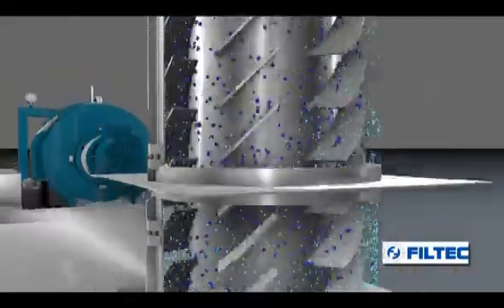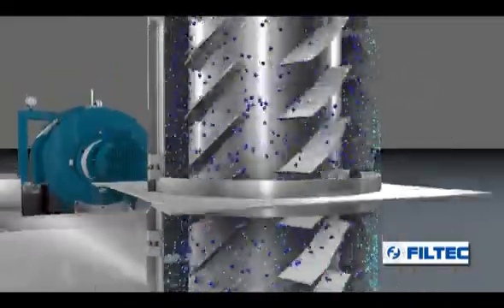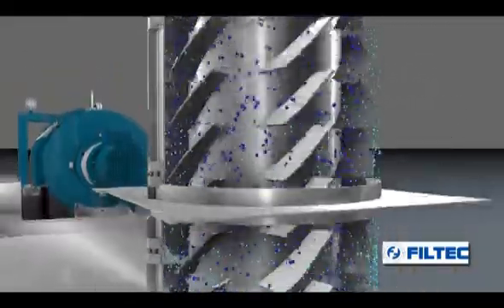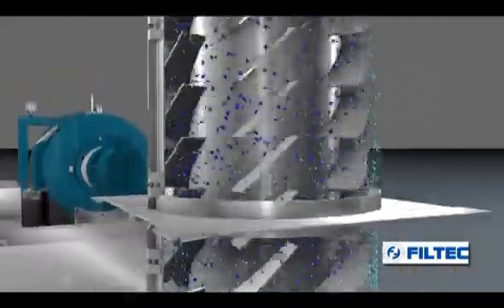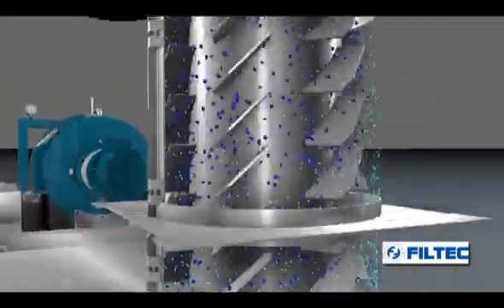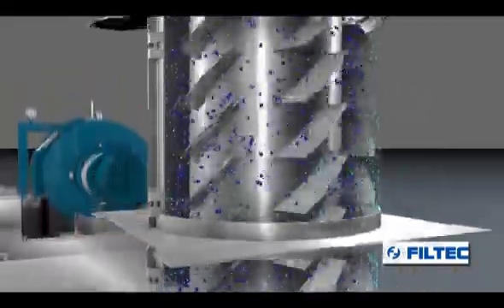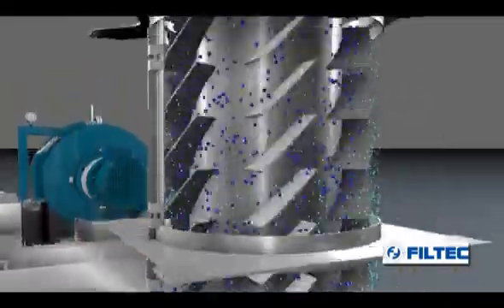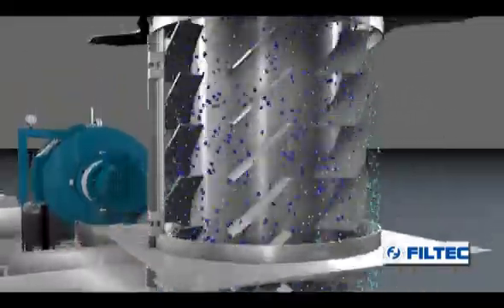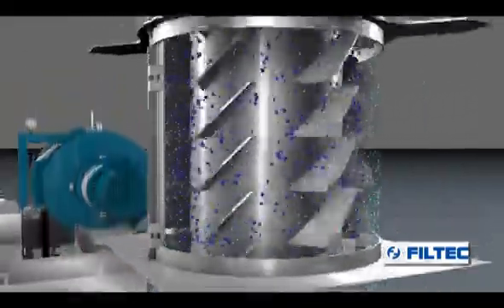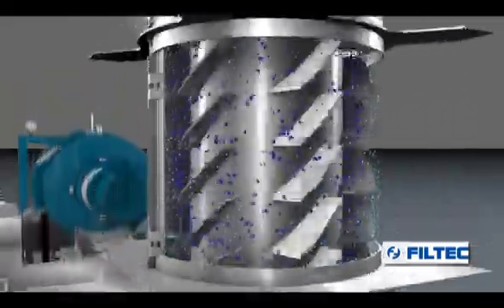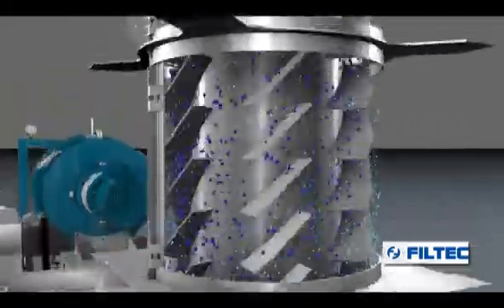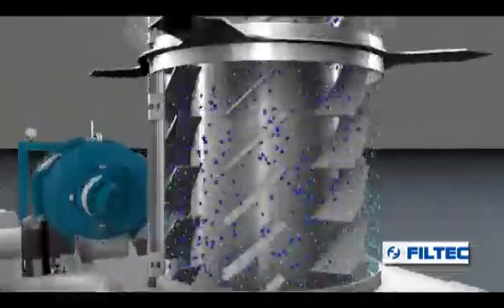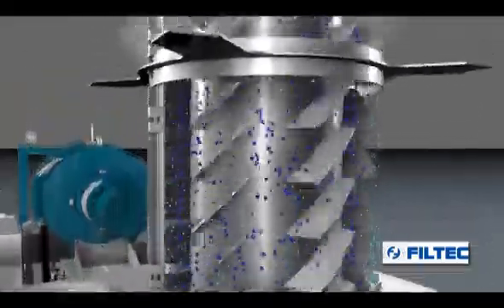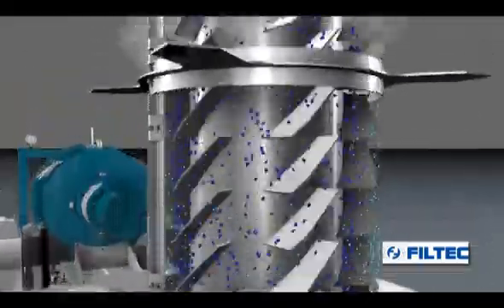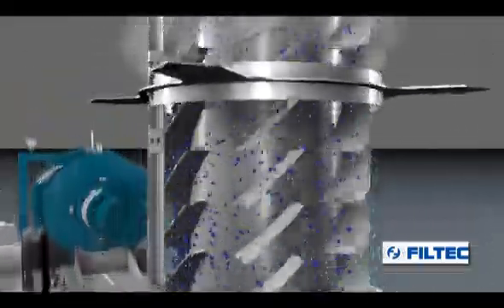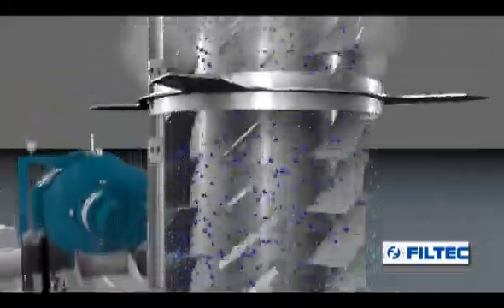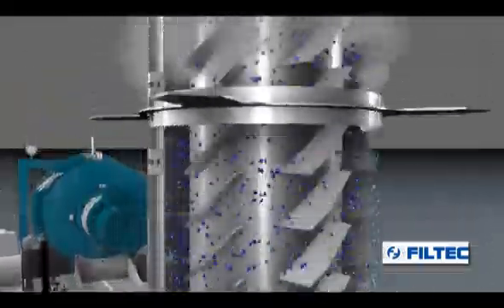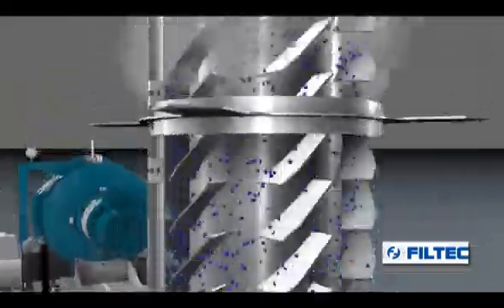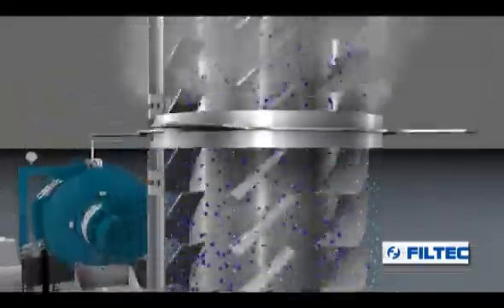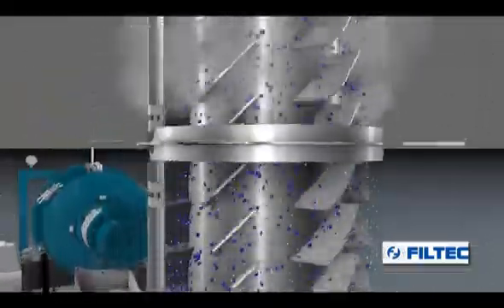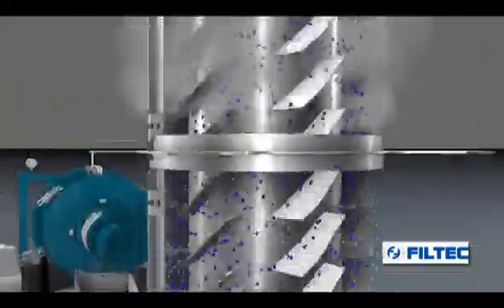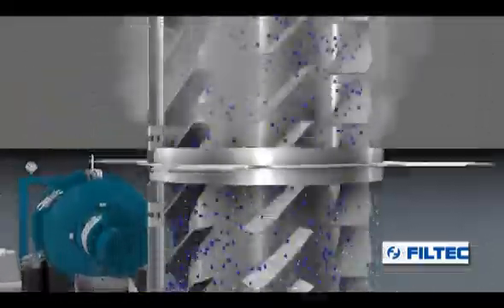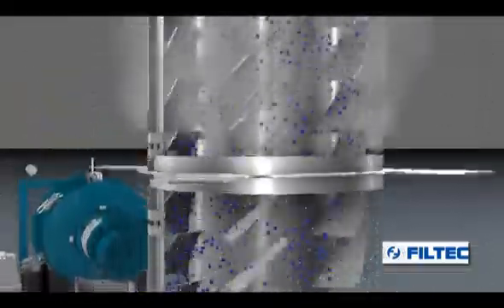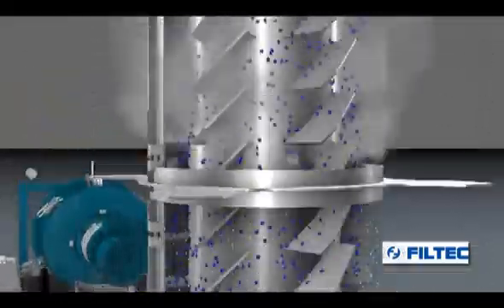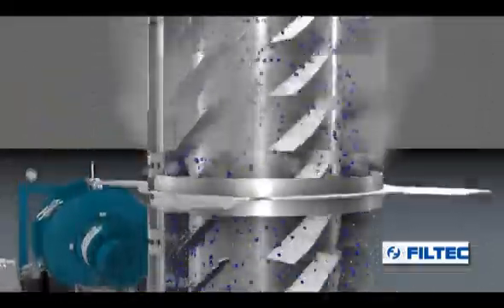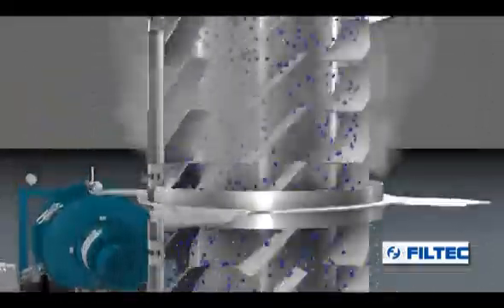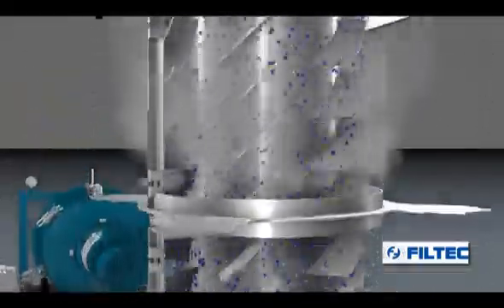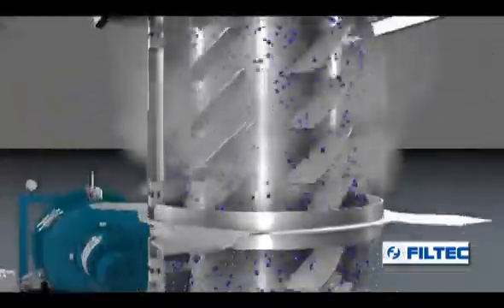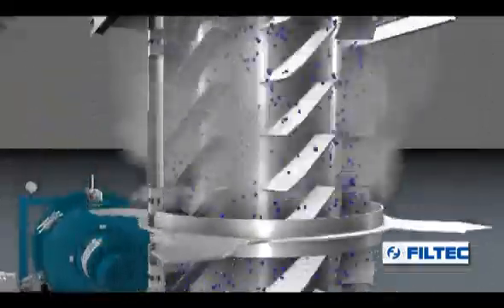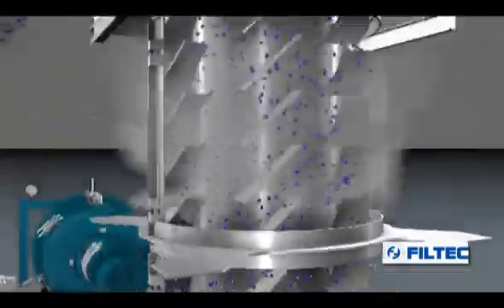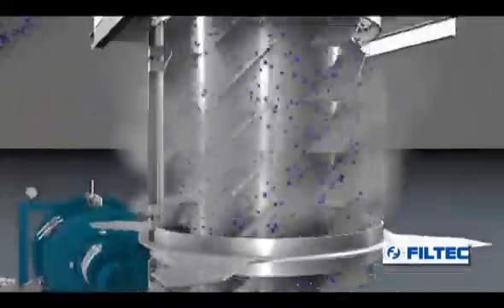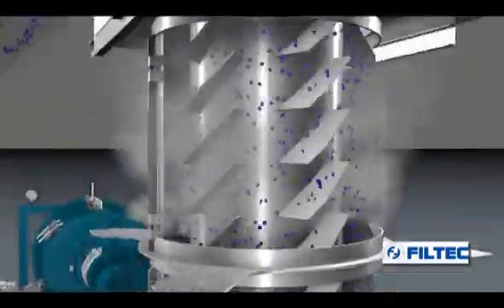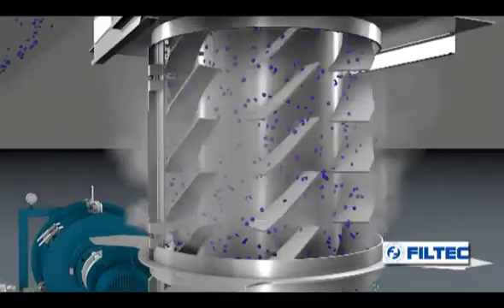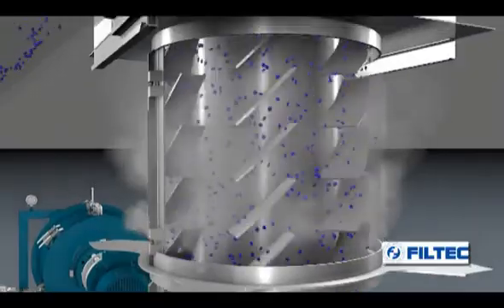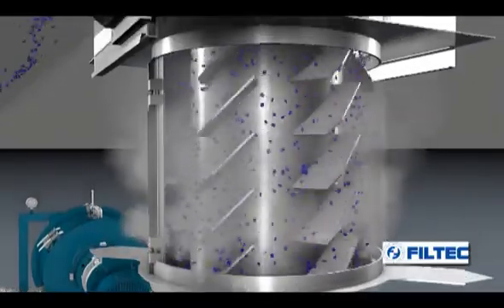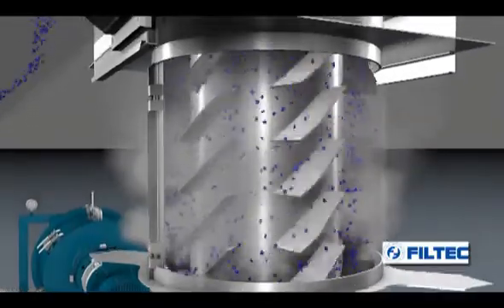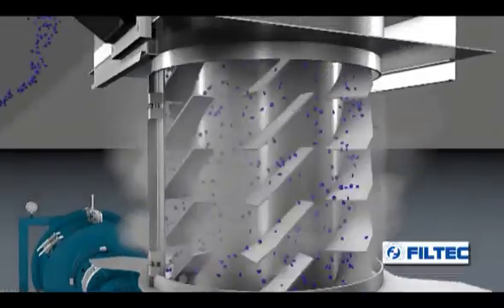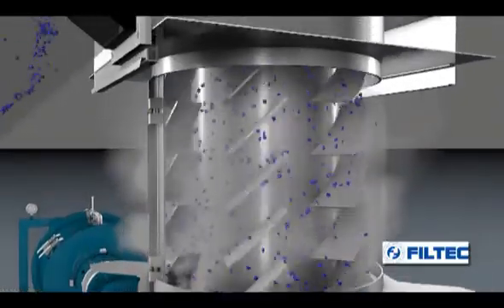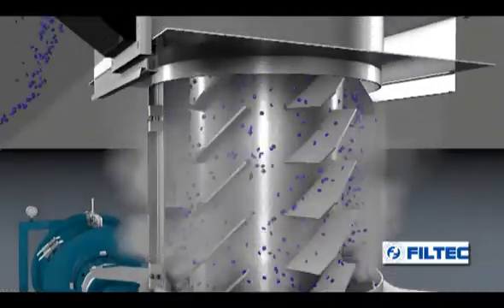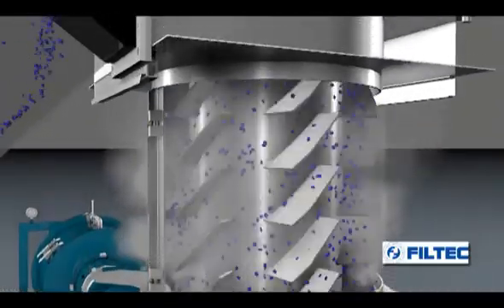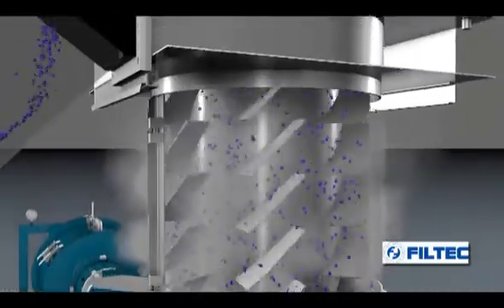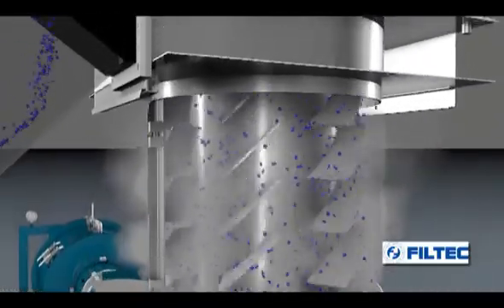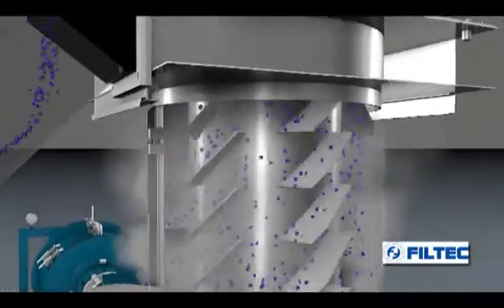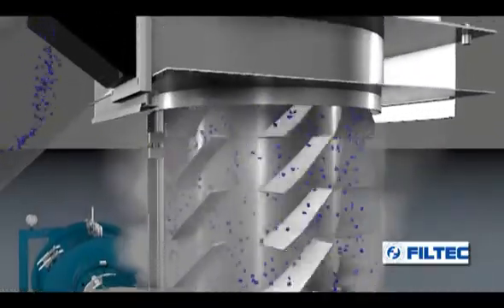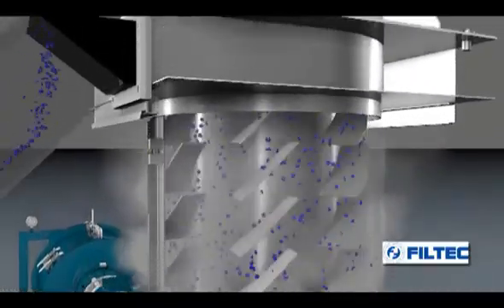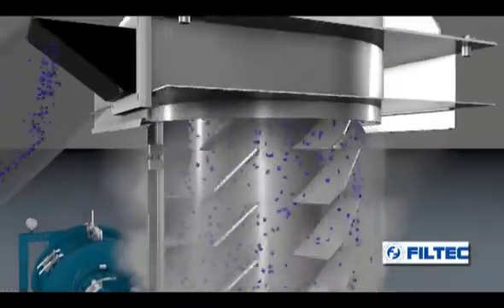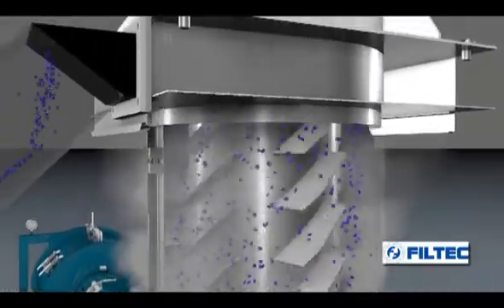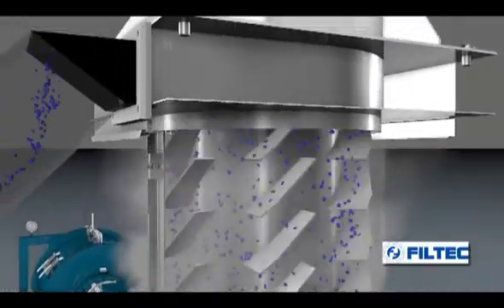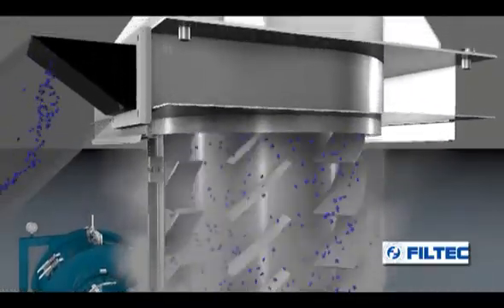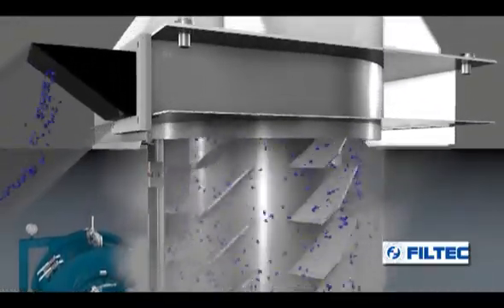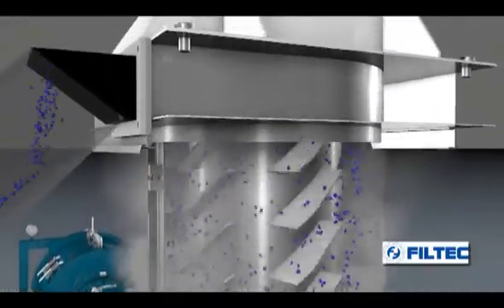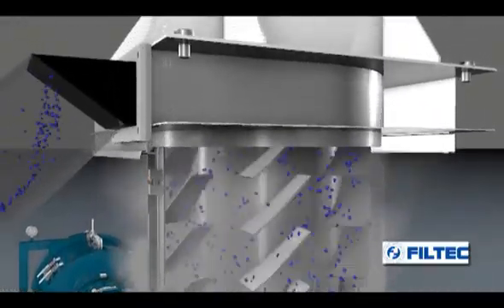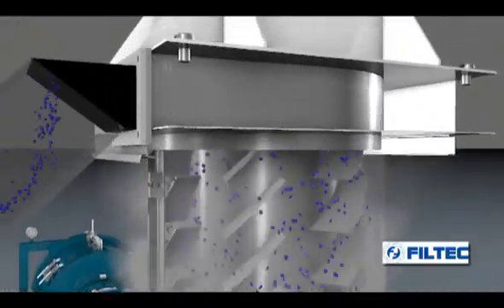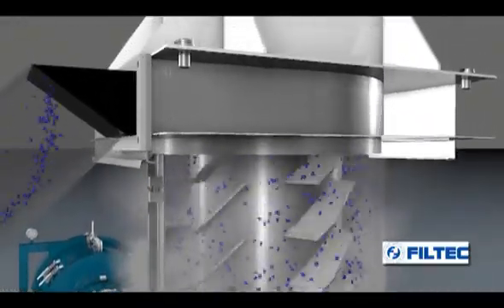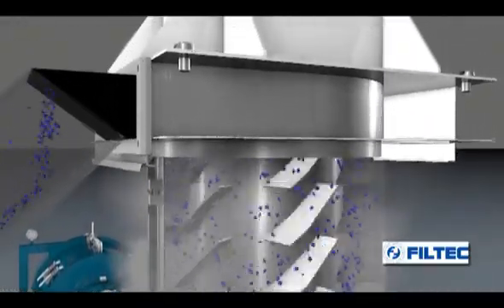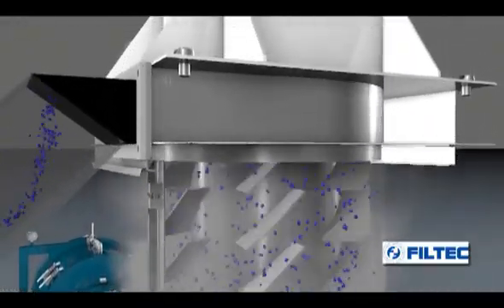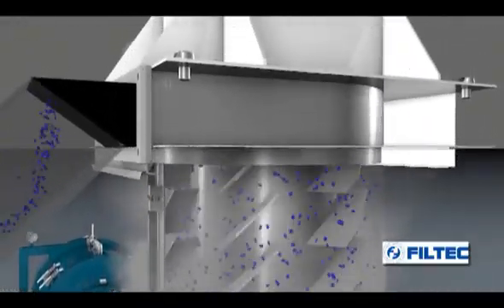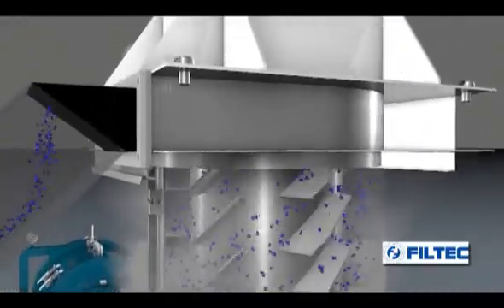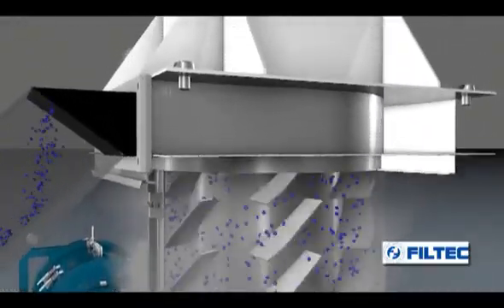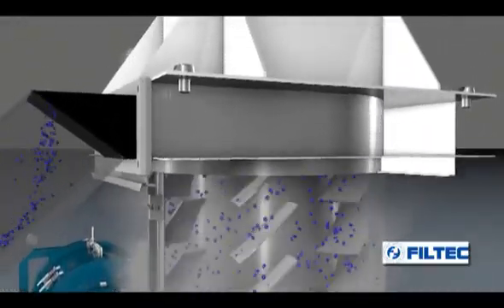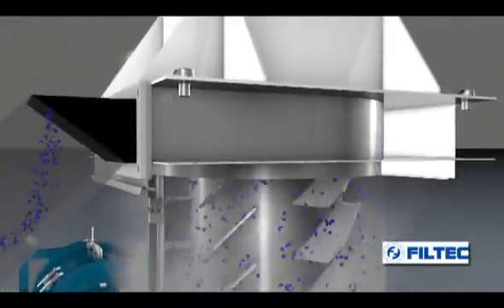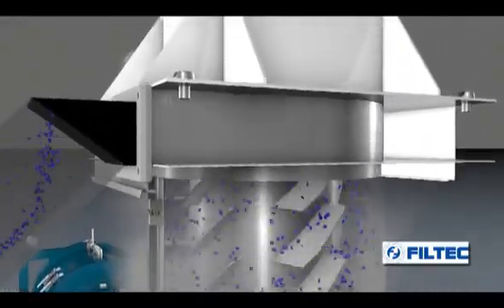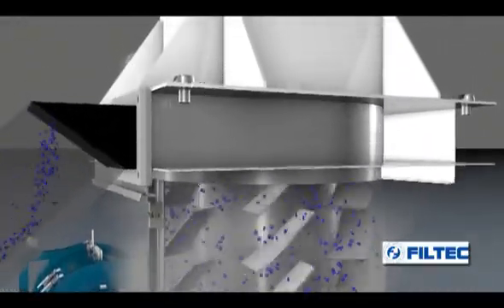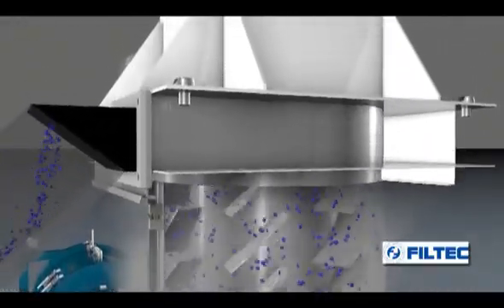Centrifugal force separates the water and dries the material, which then moves on towards the packaging area.